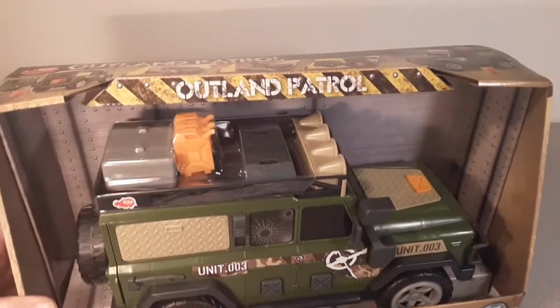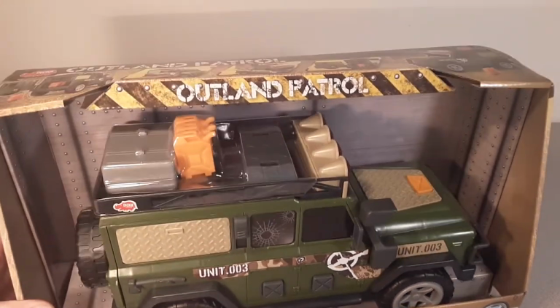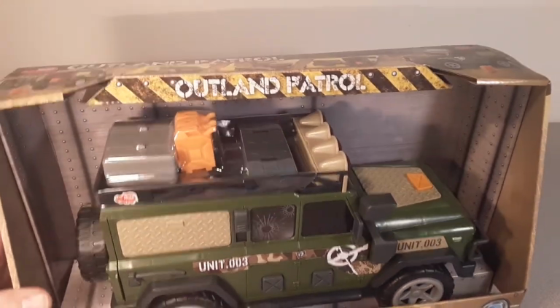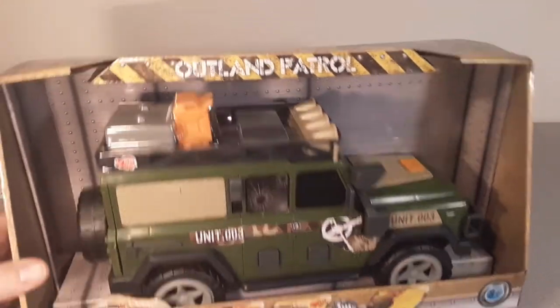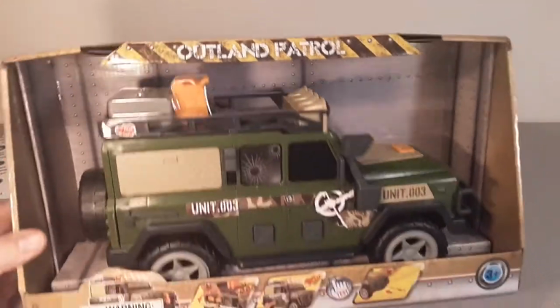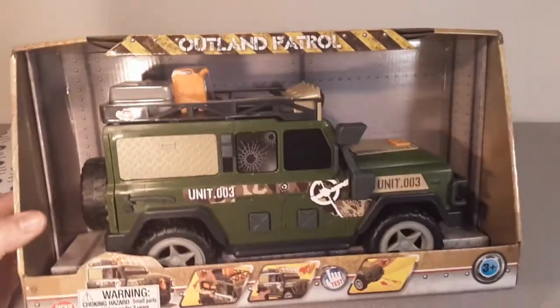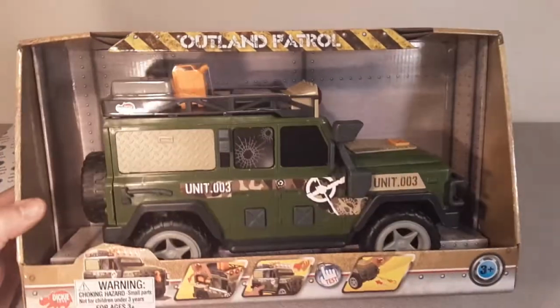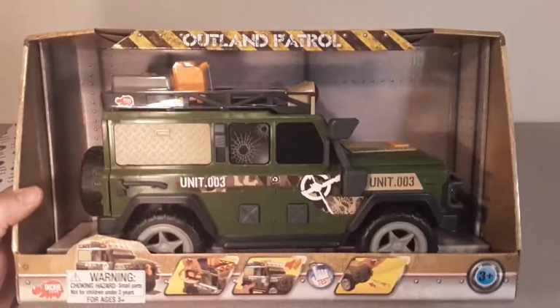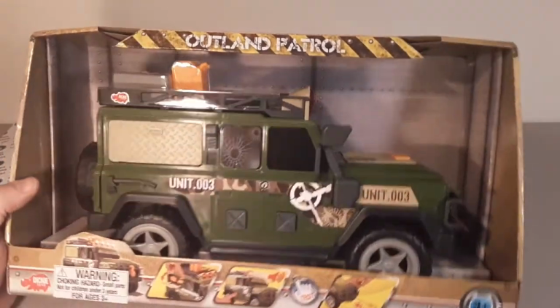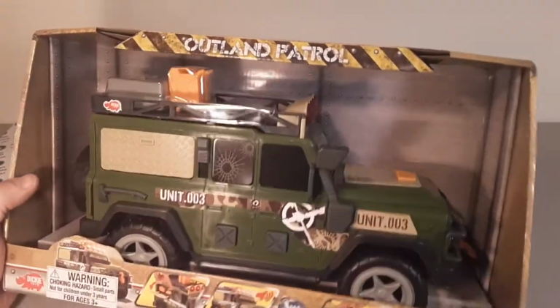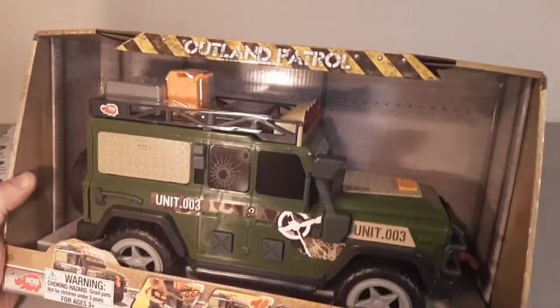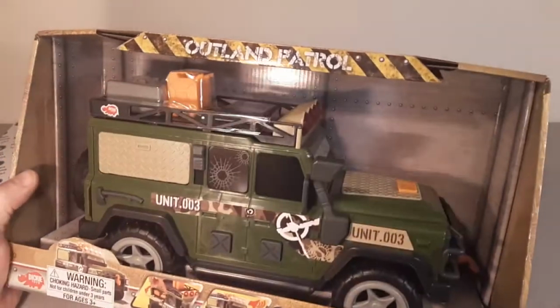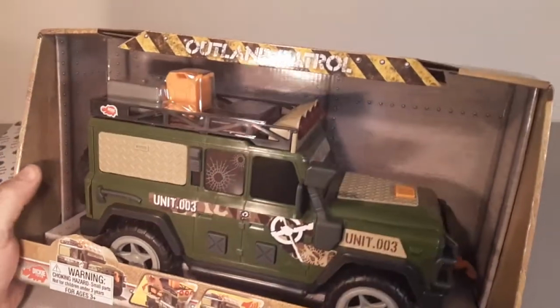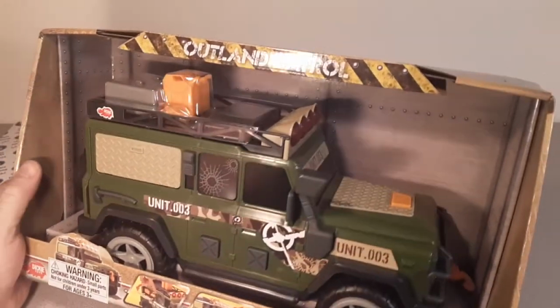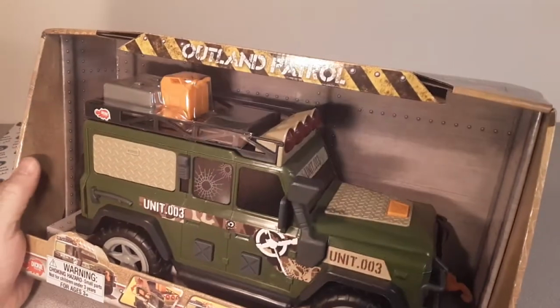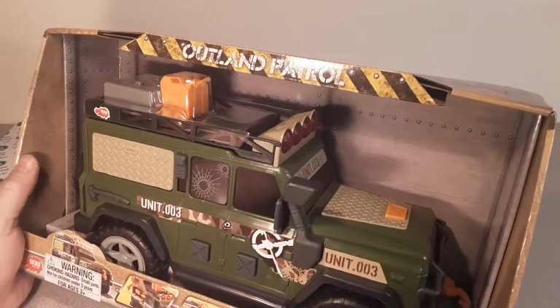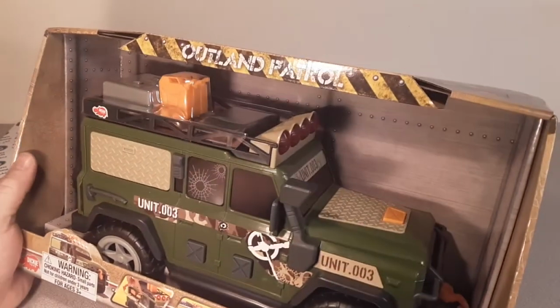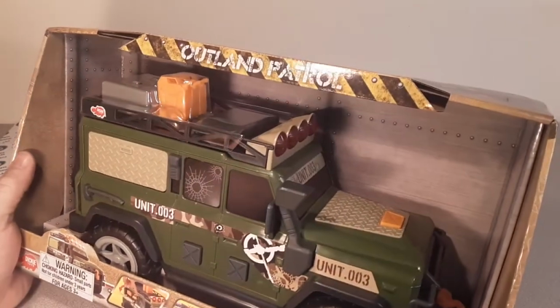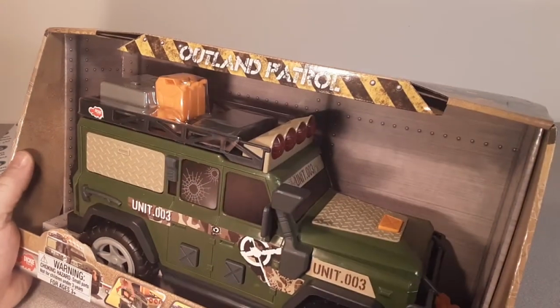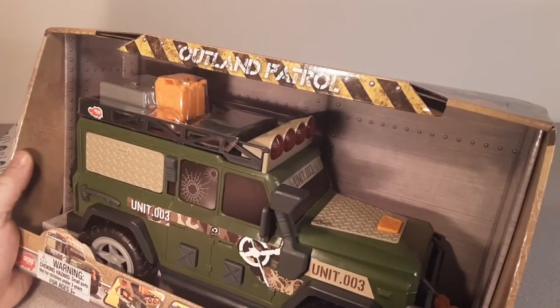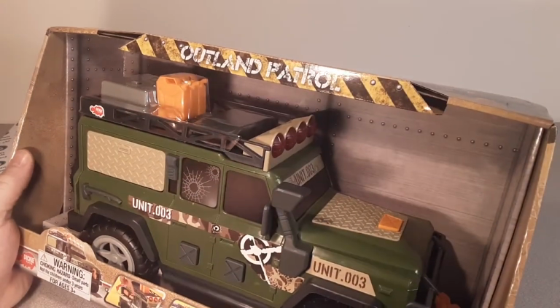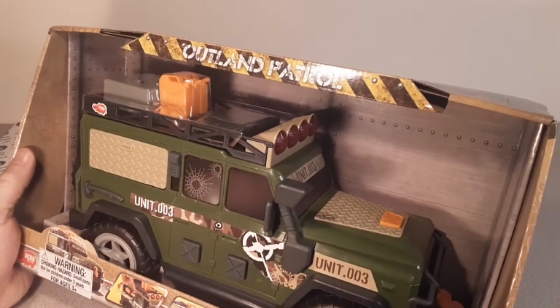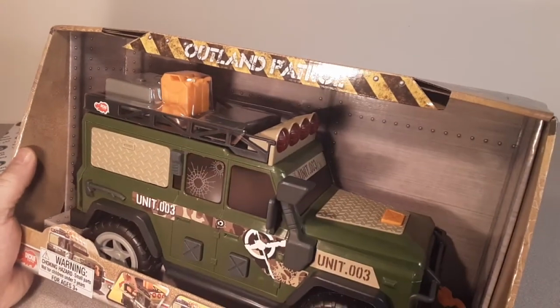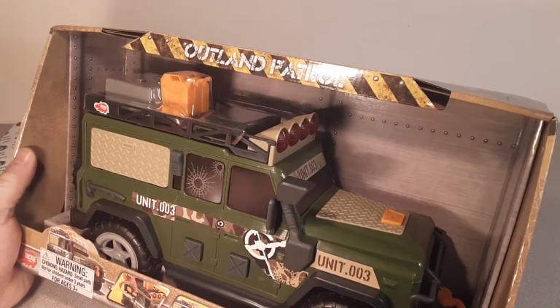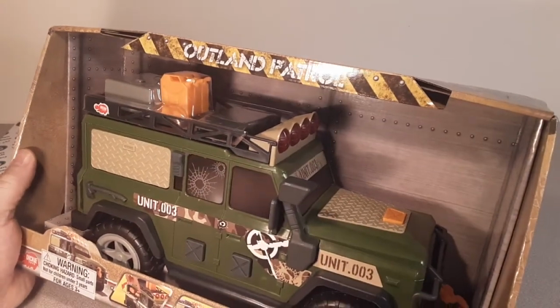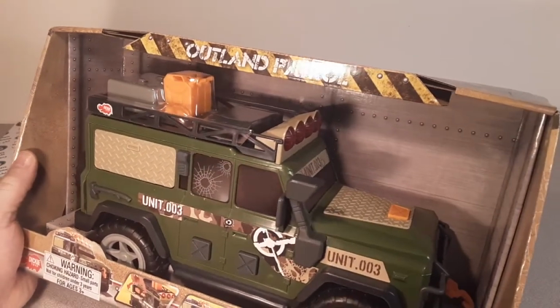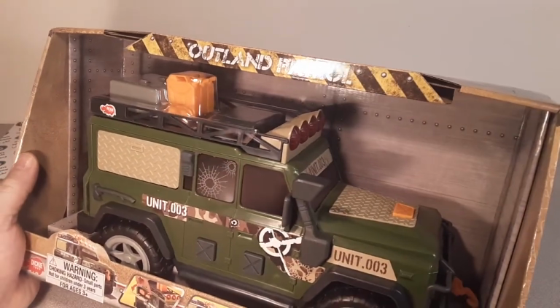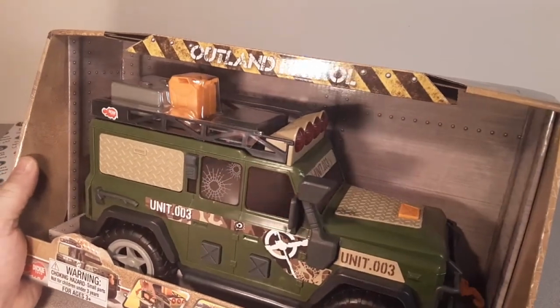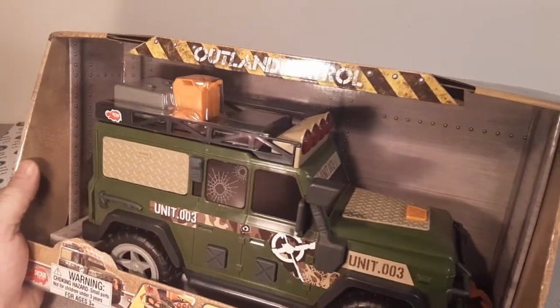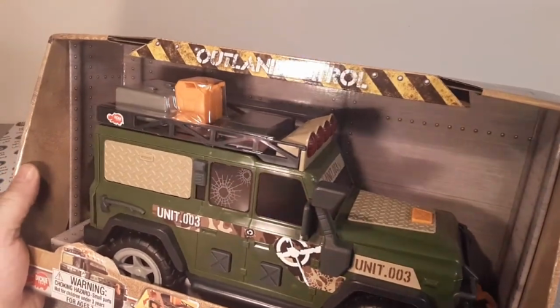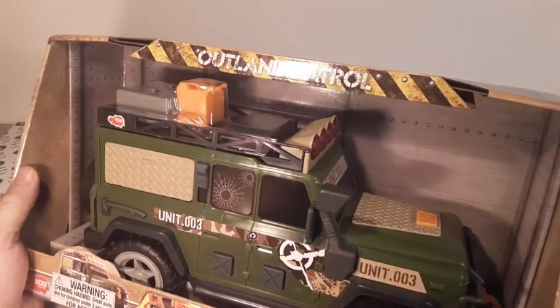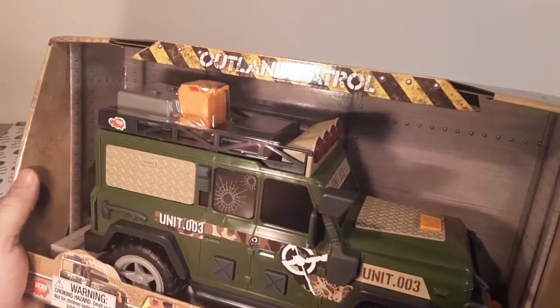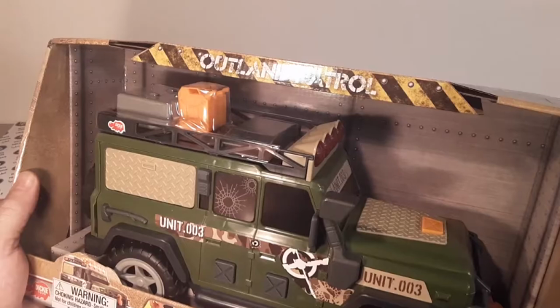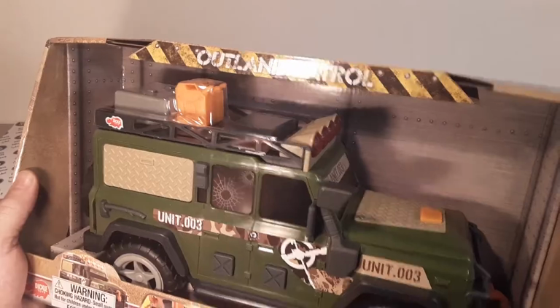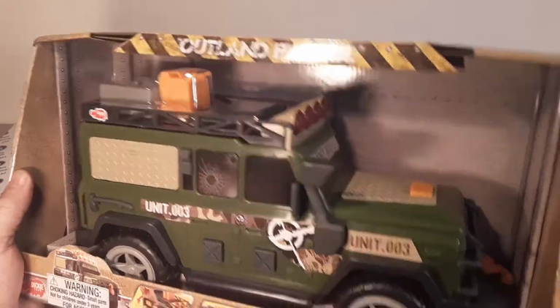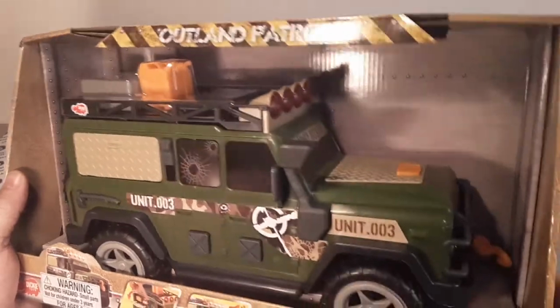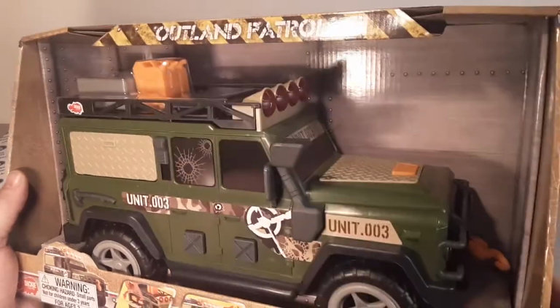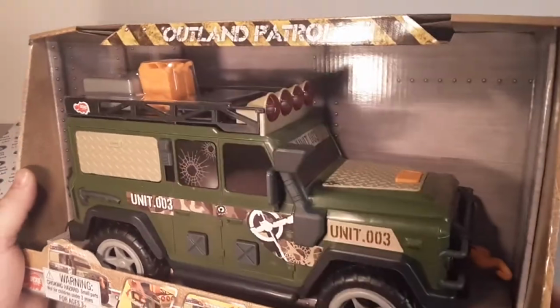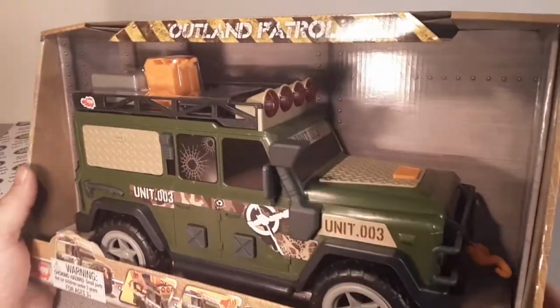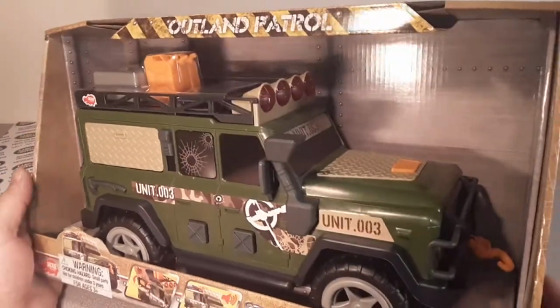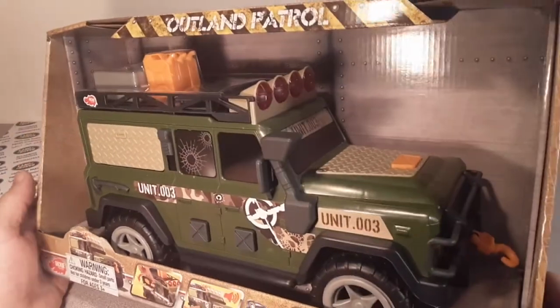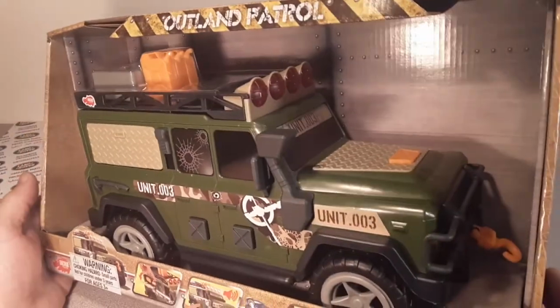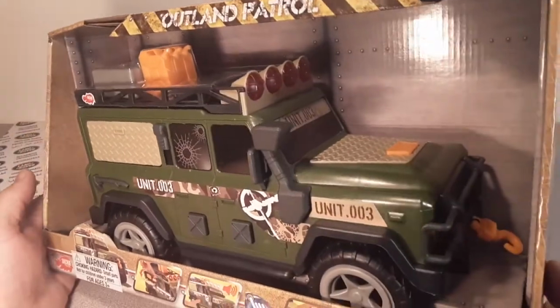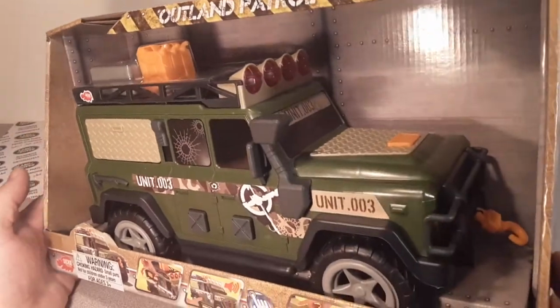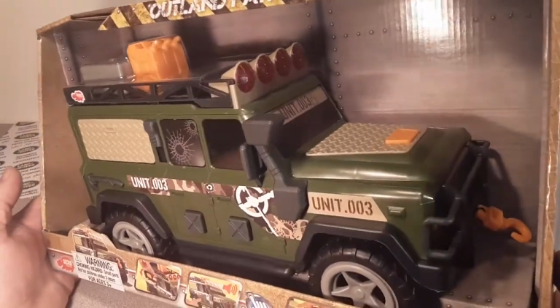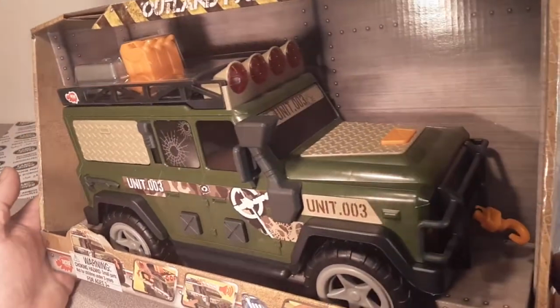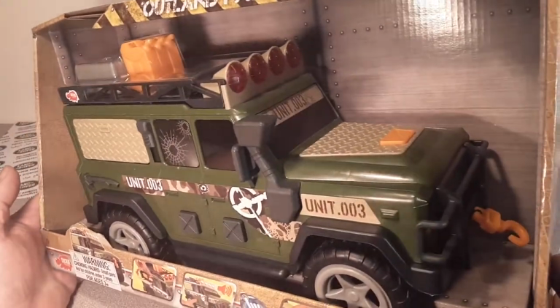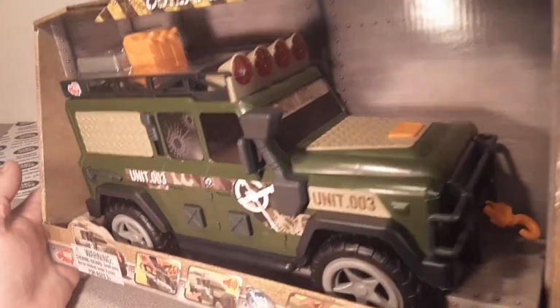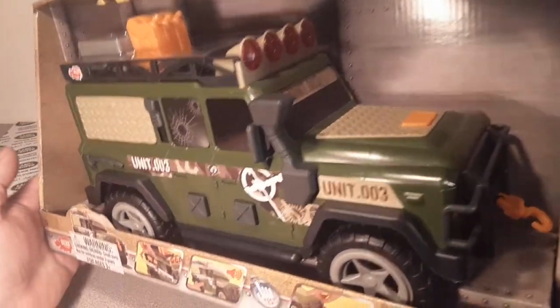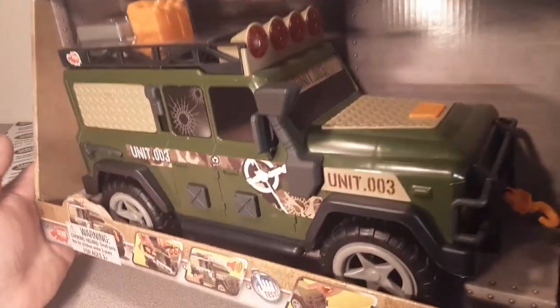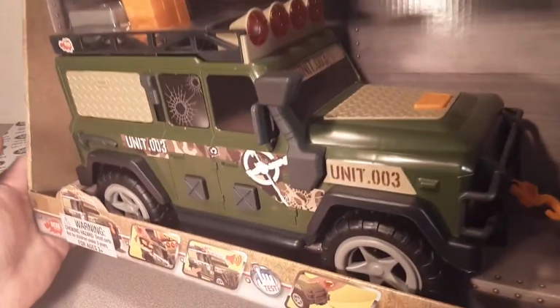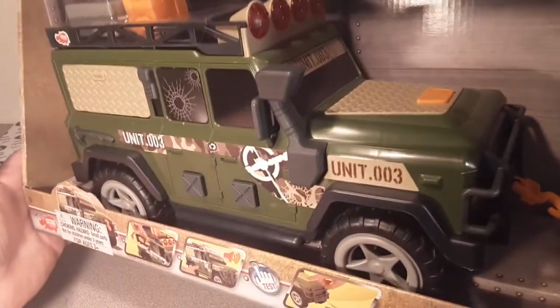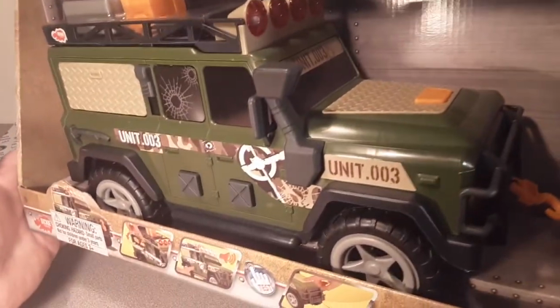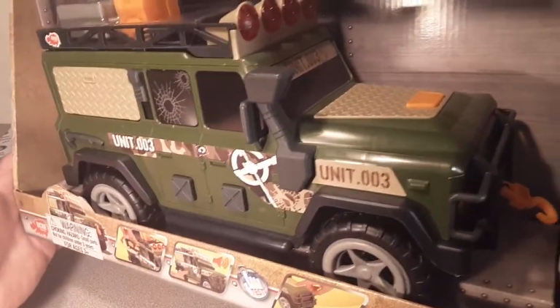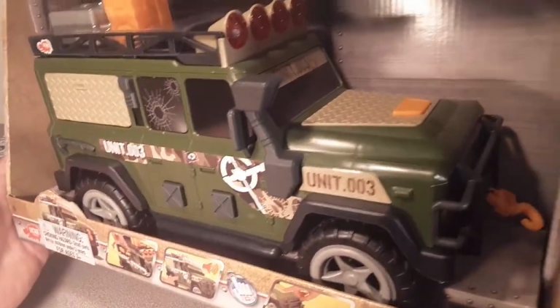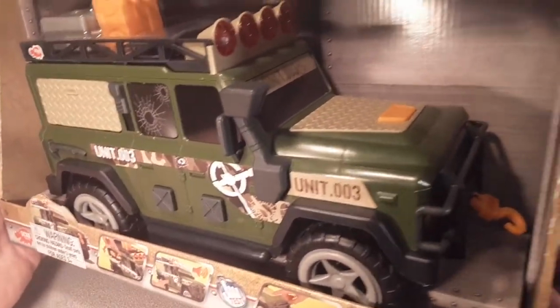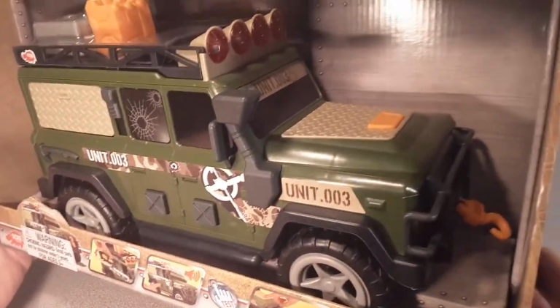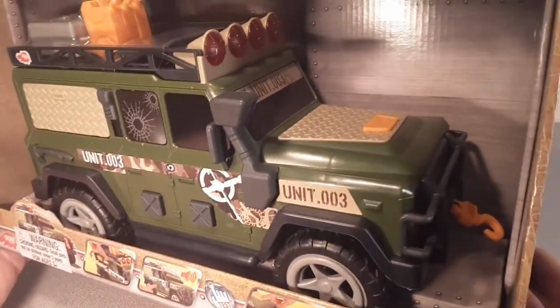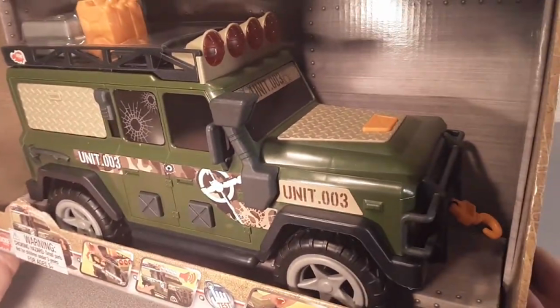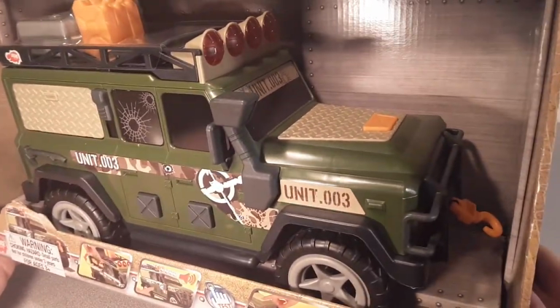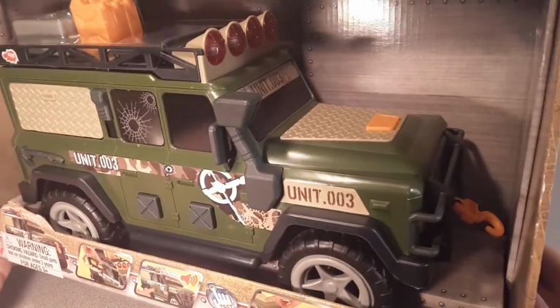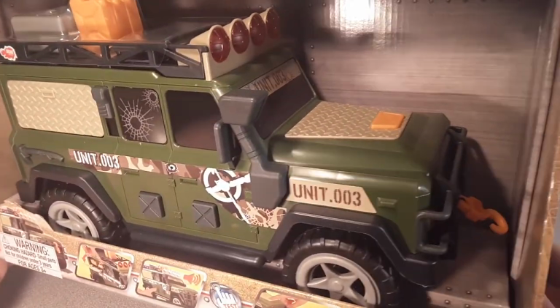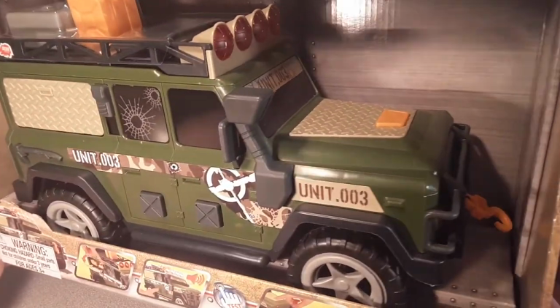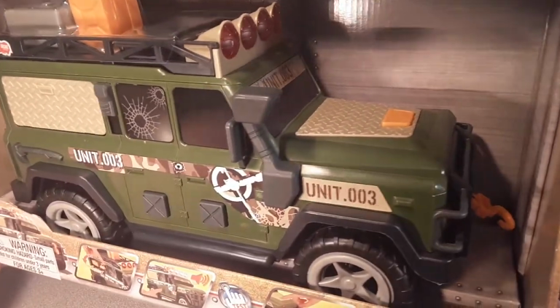What are we looking at? Well, obviously we're looking at a Defender. If you can't tell that that's a Defender, then you're not a Land Rover fan.